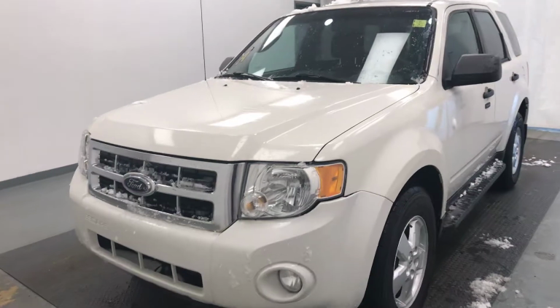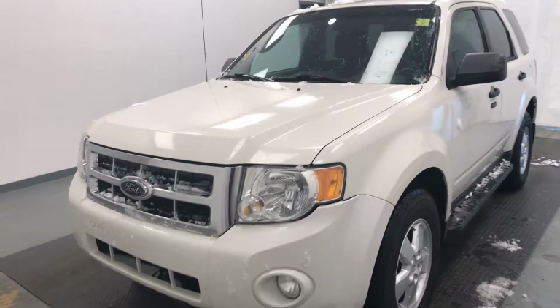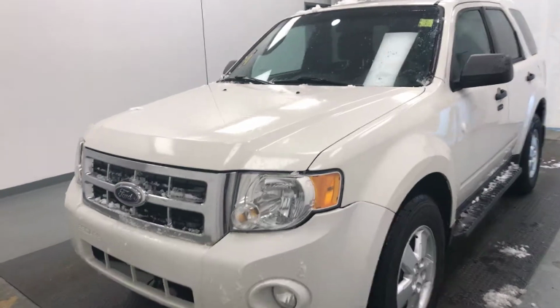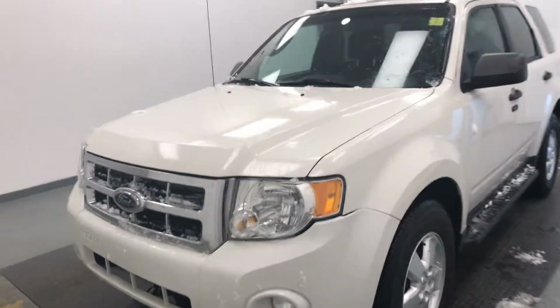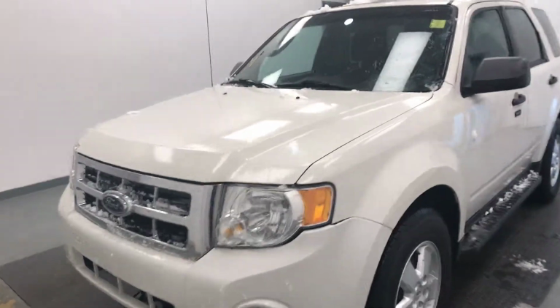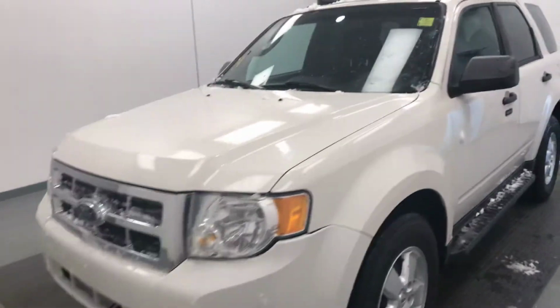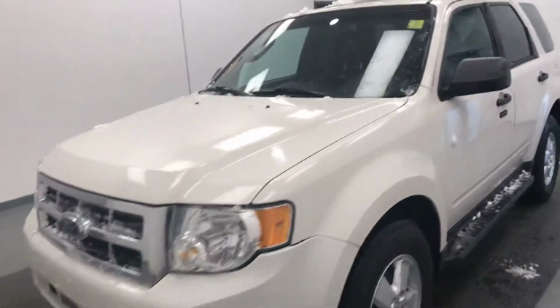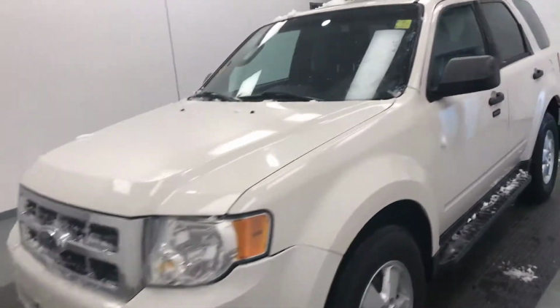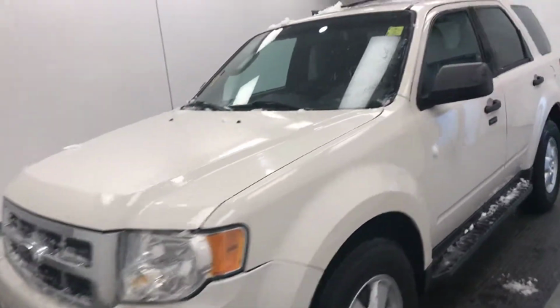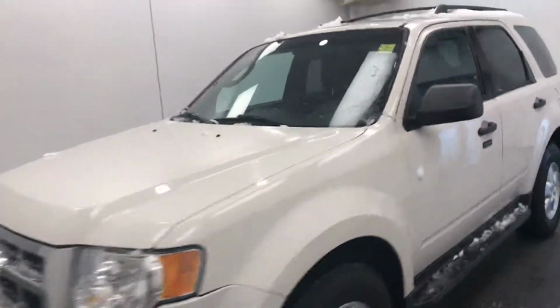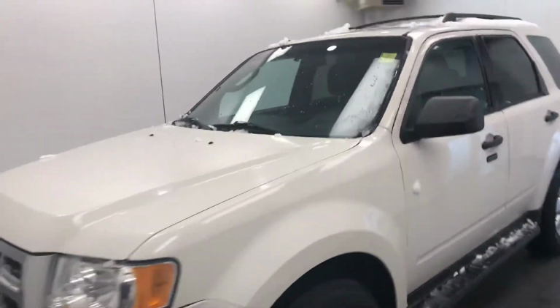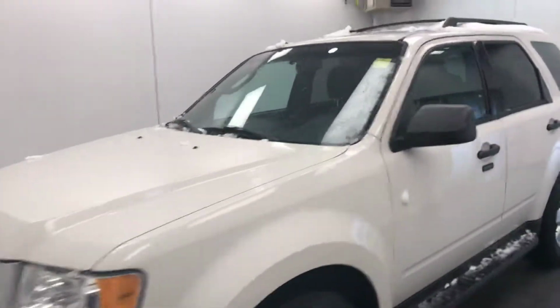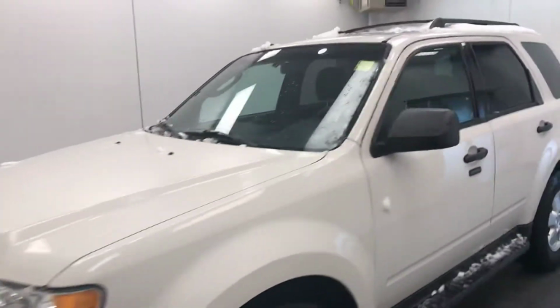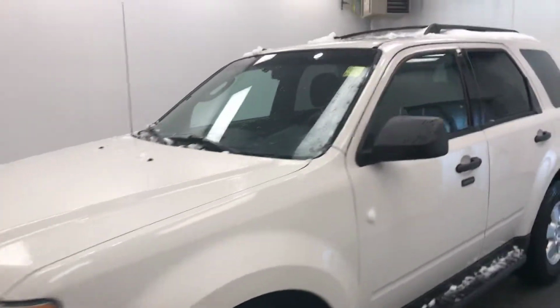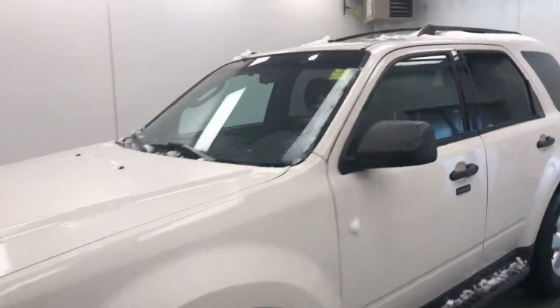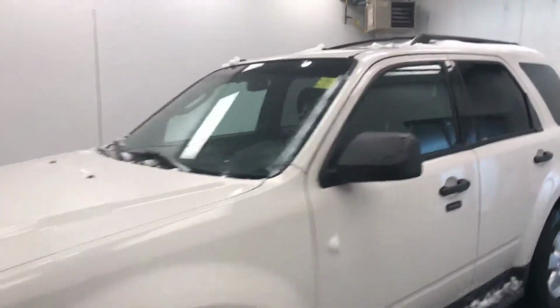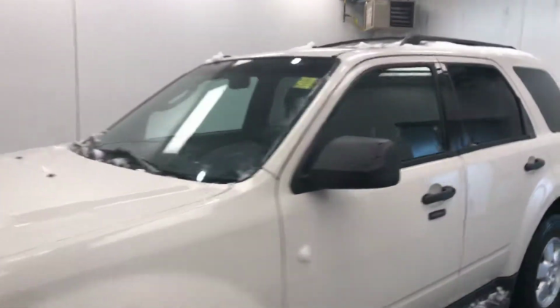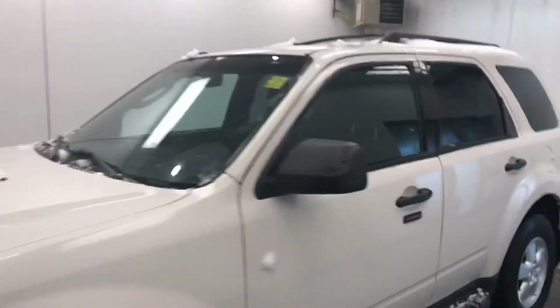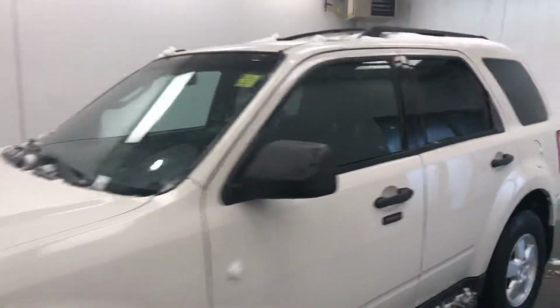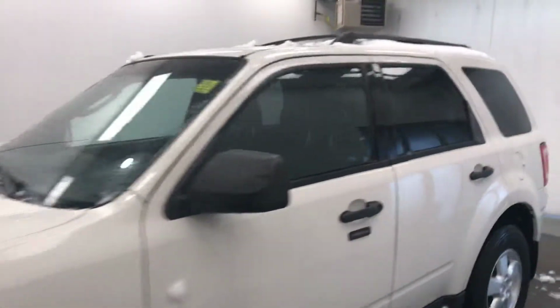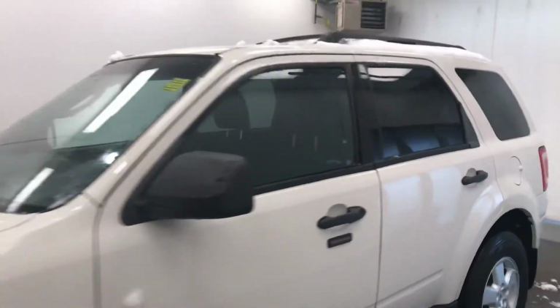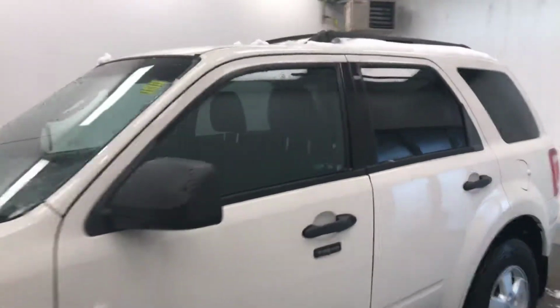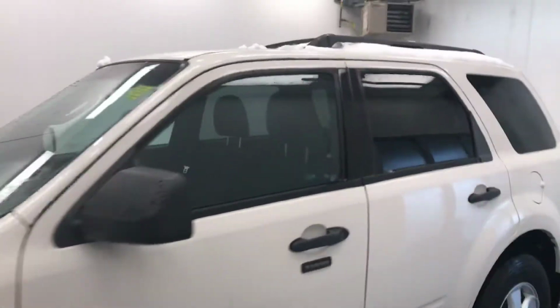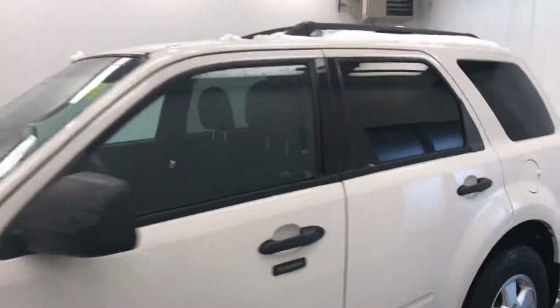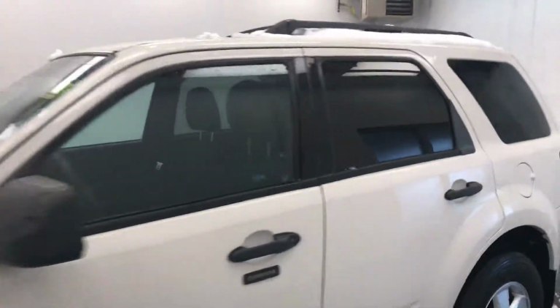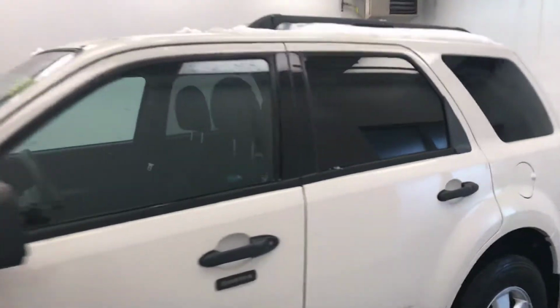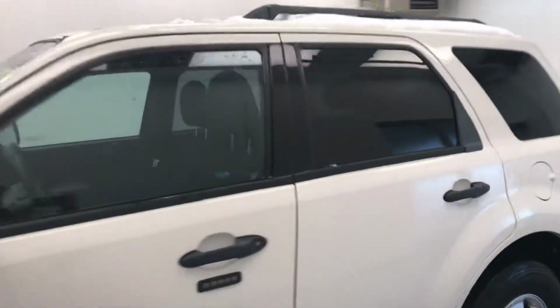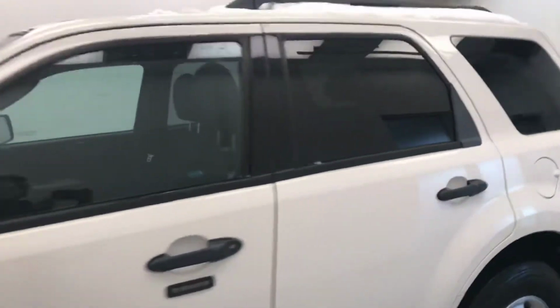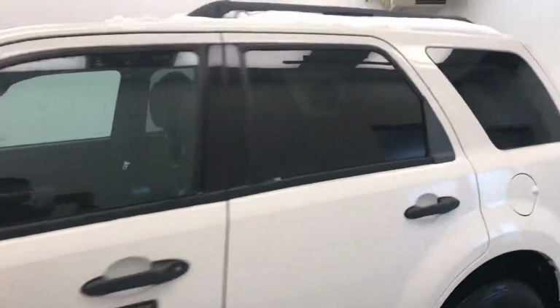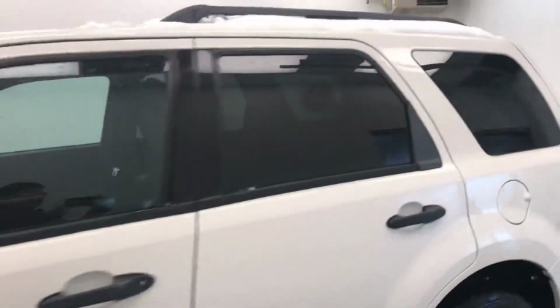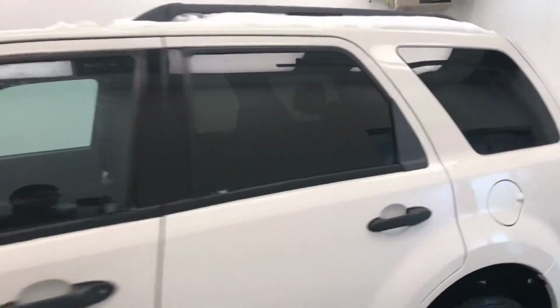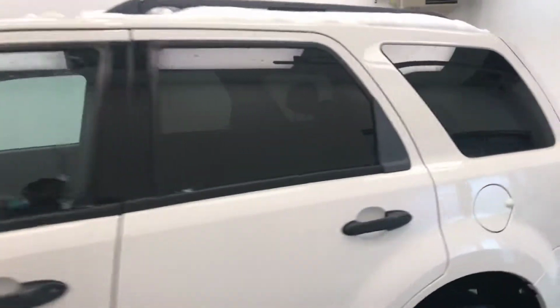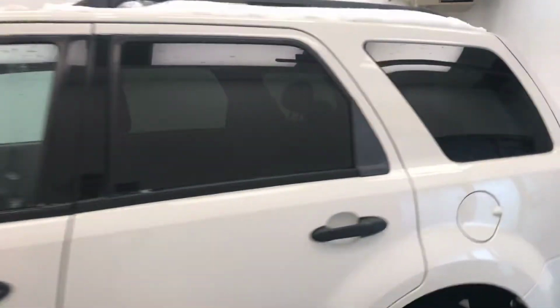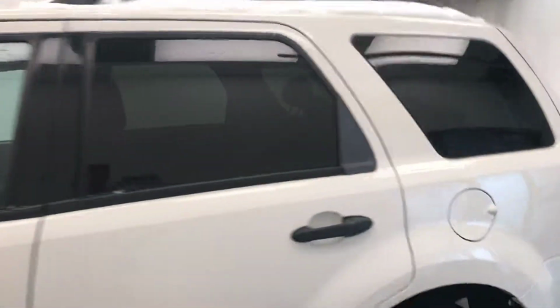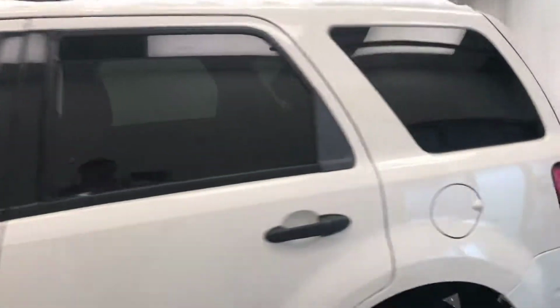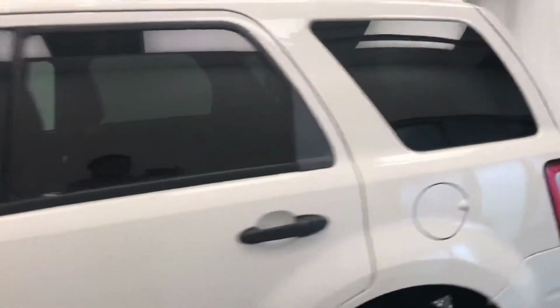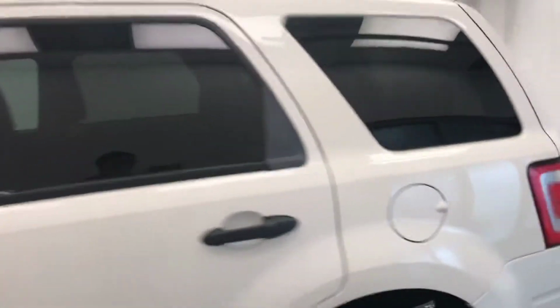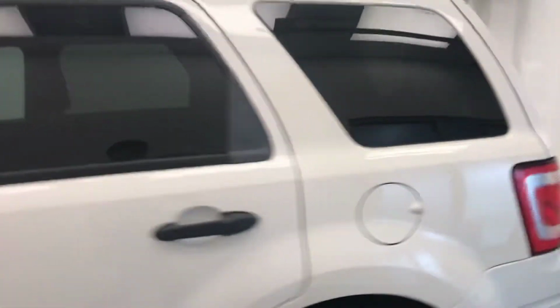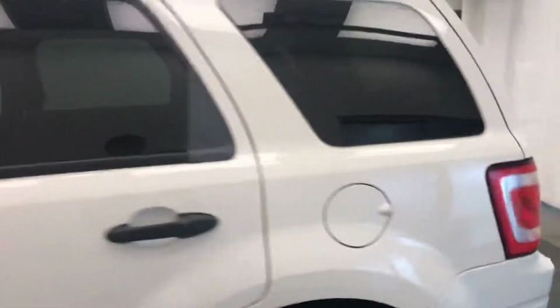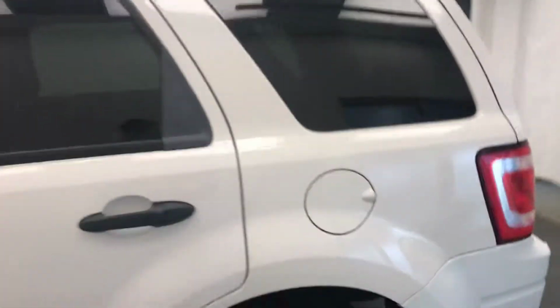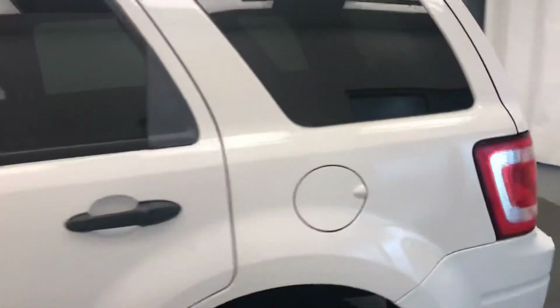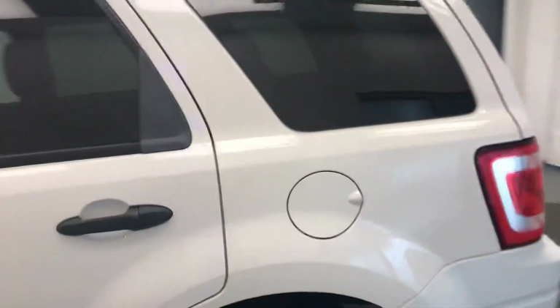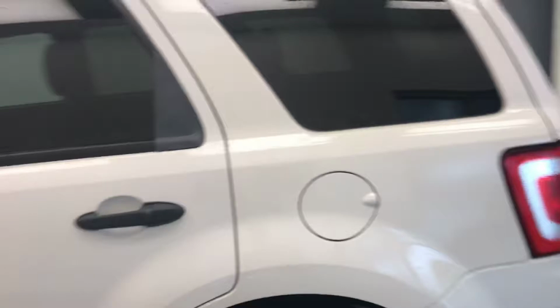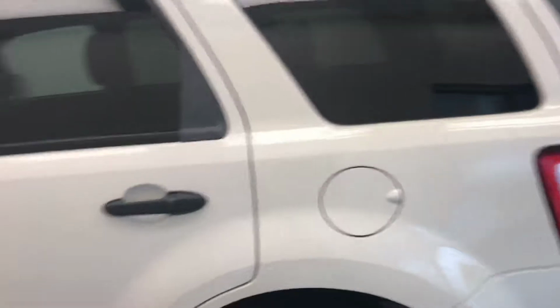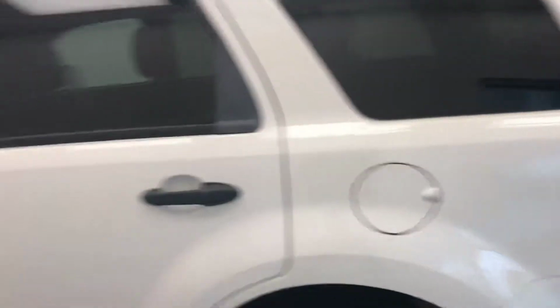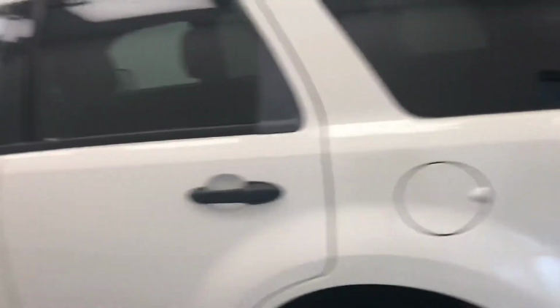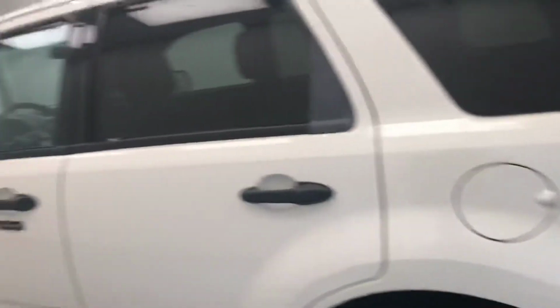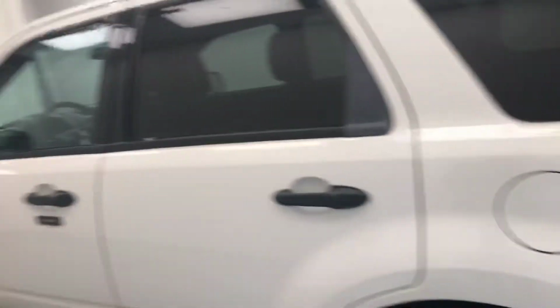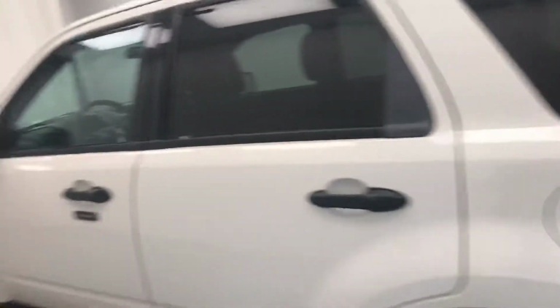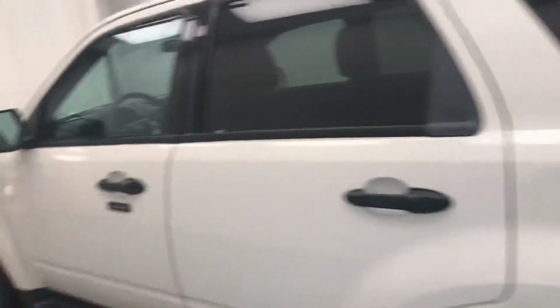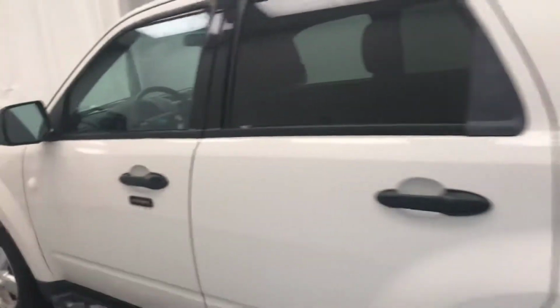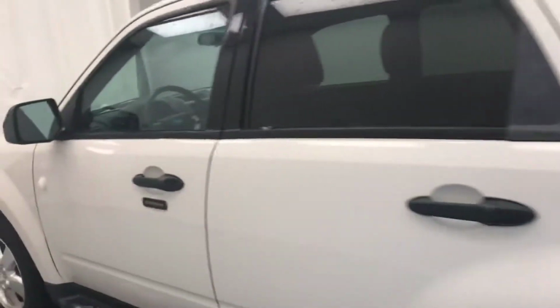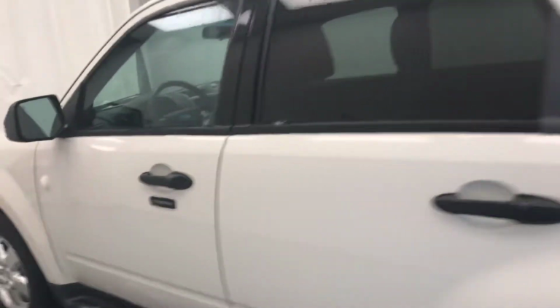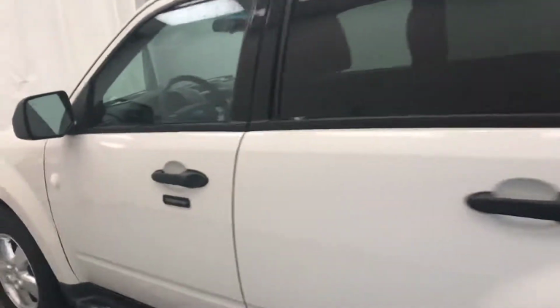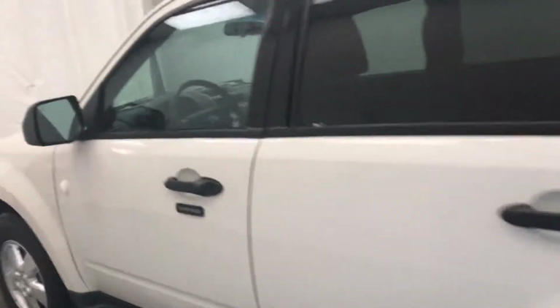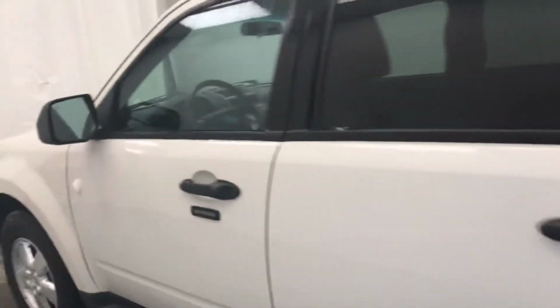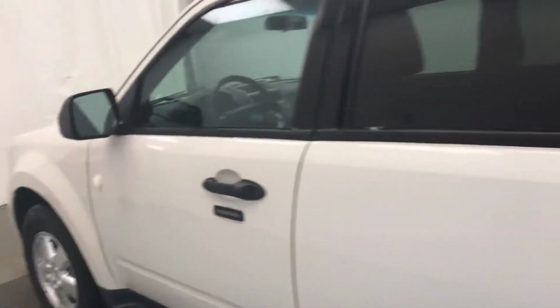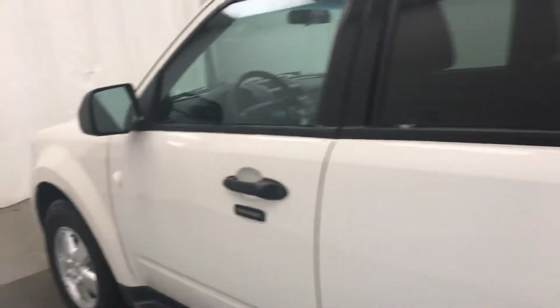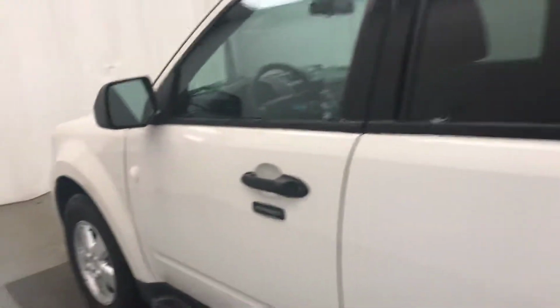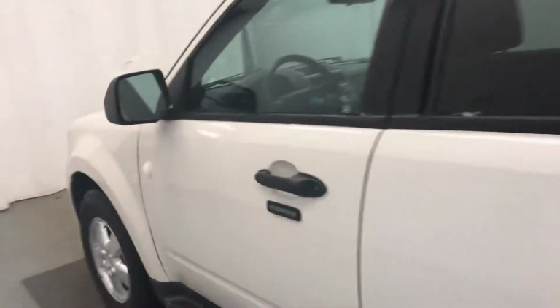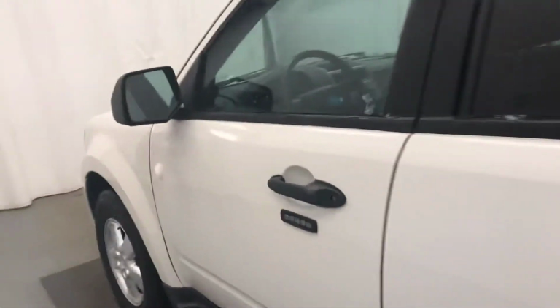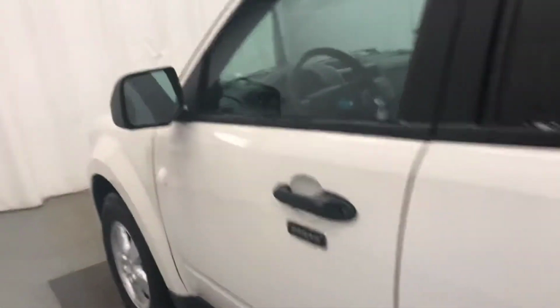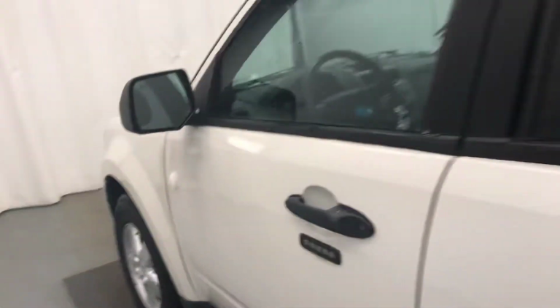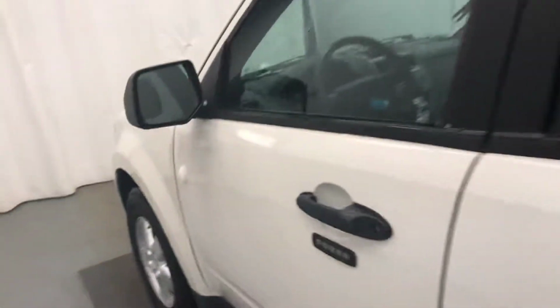Today we're reviewing stock number 194860 on a 2009 Ford Escape. Our exterior colour is white.